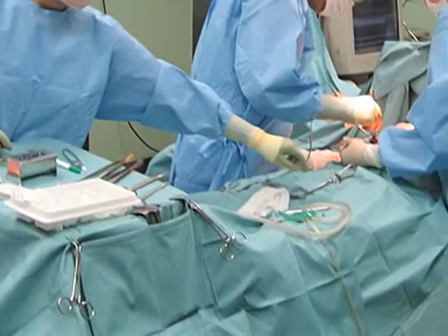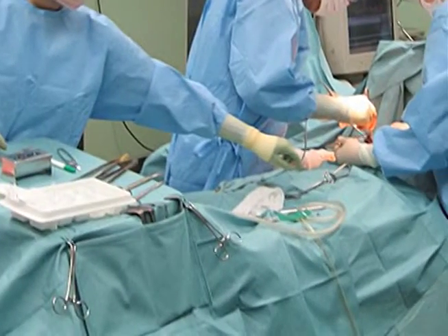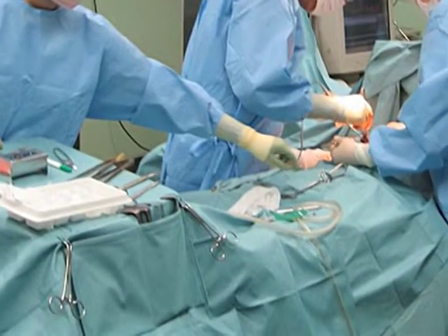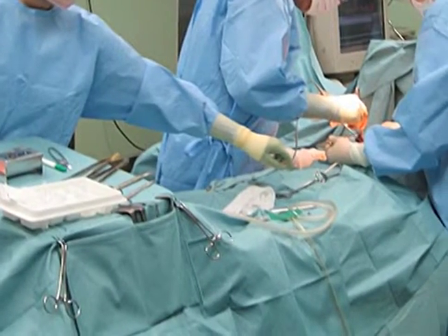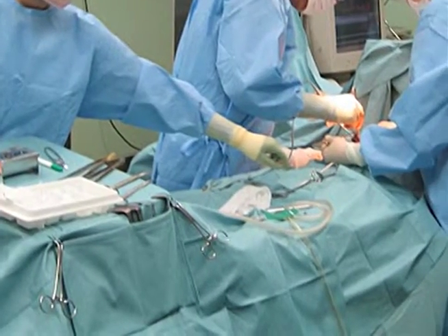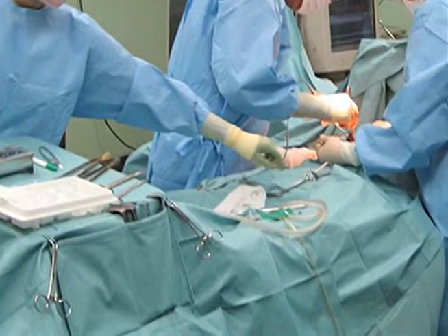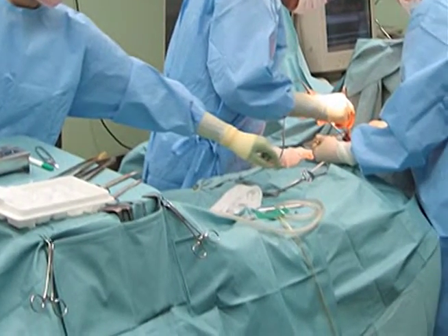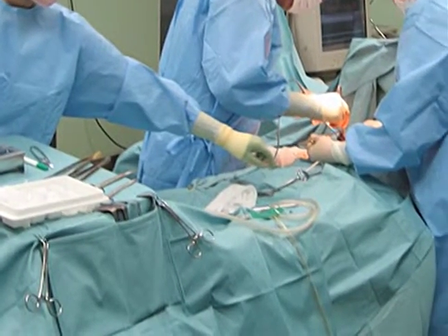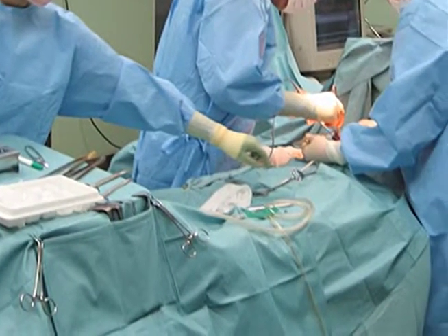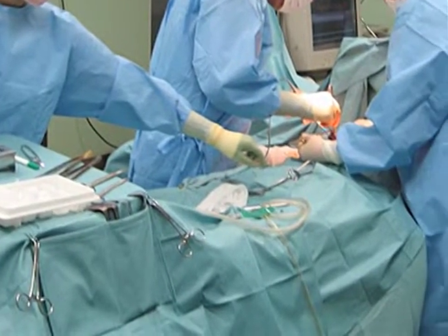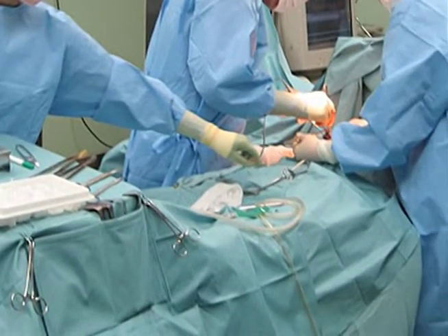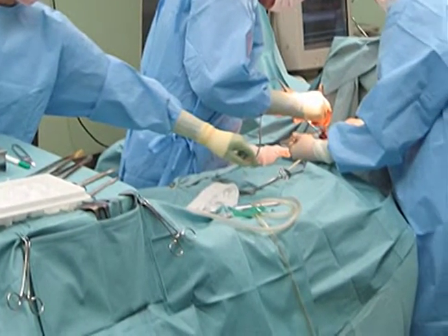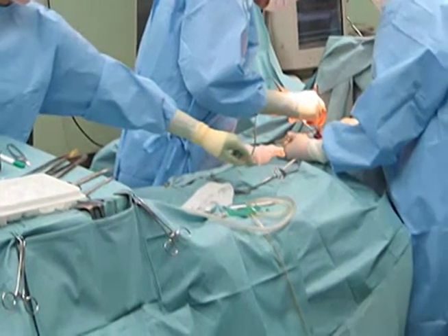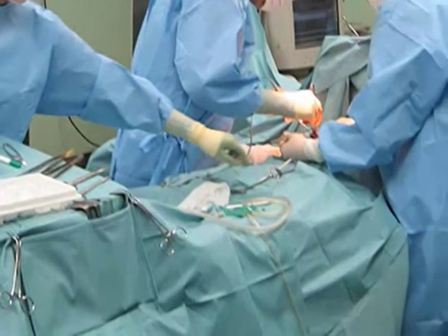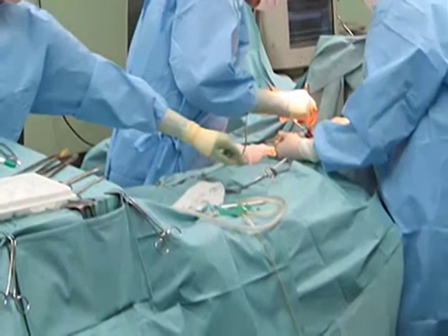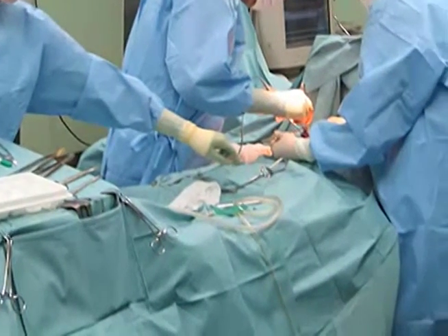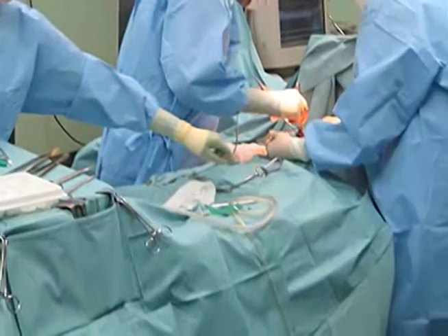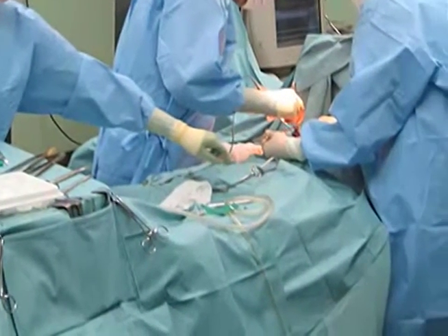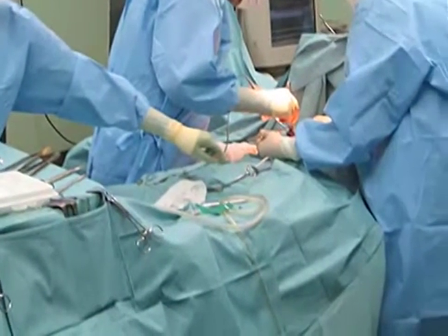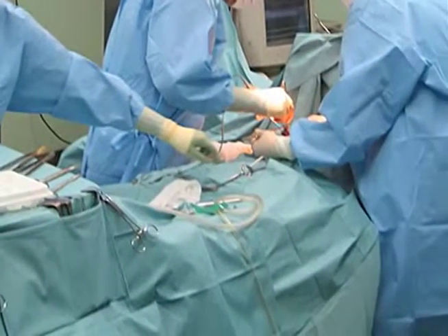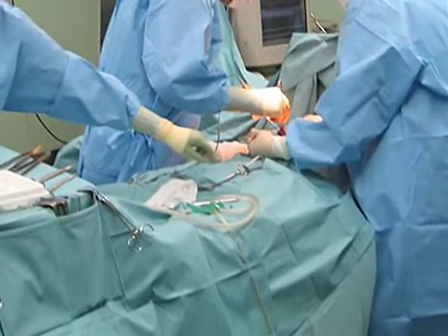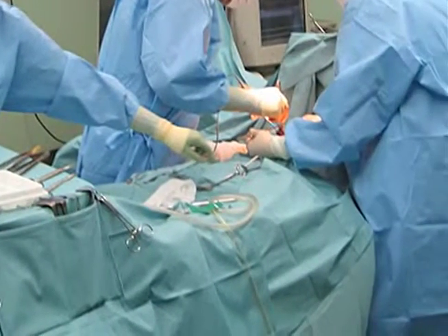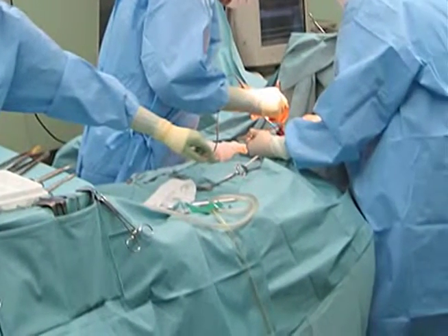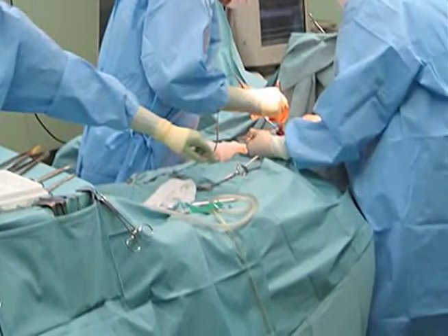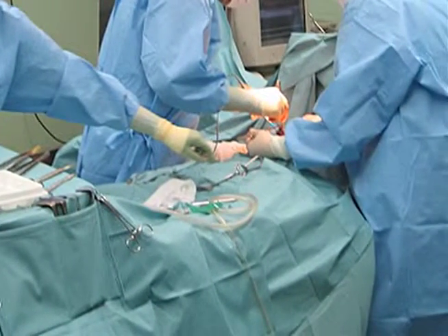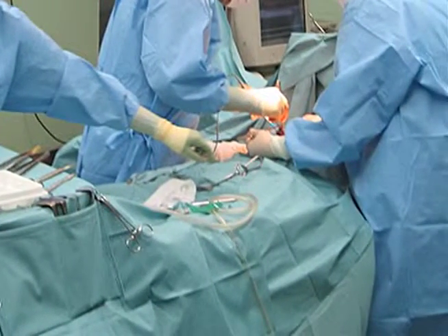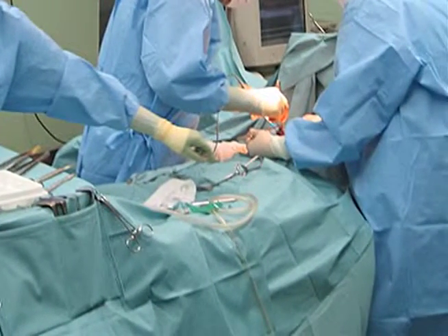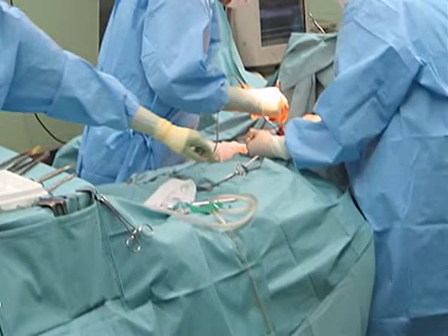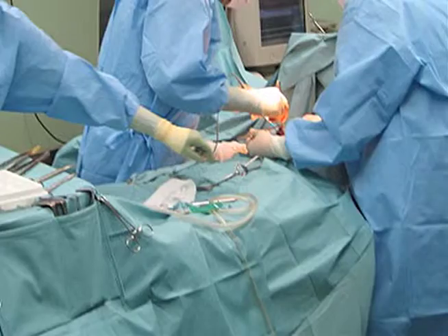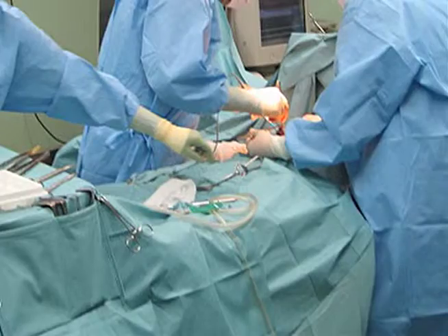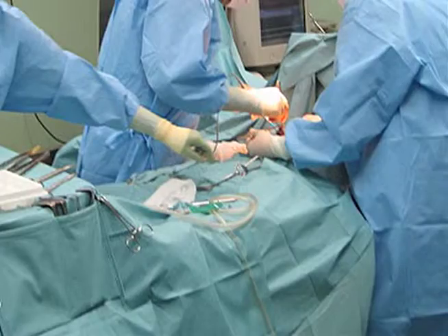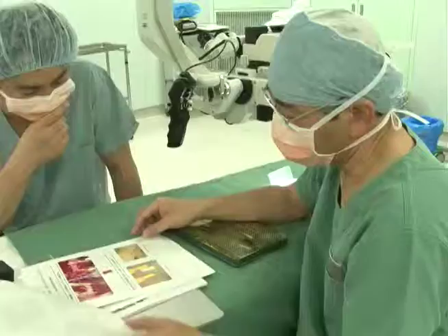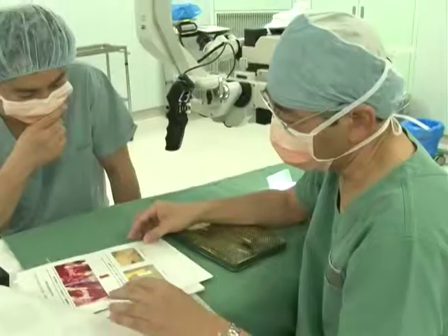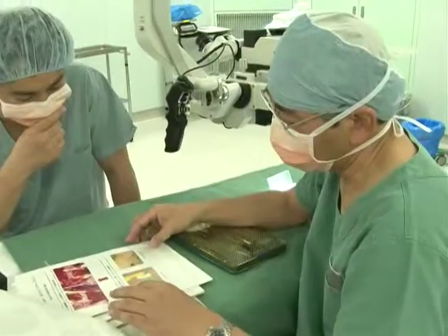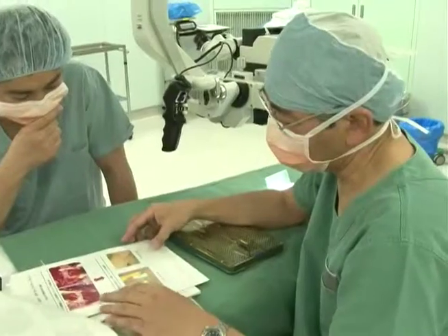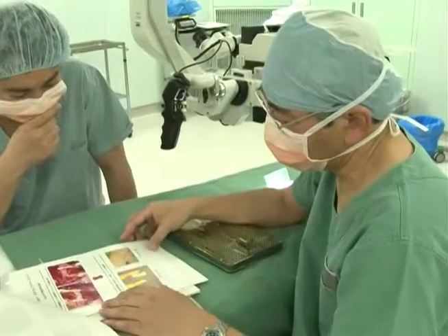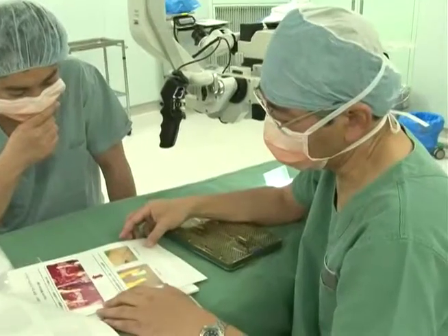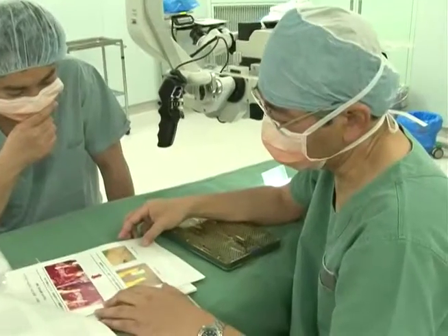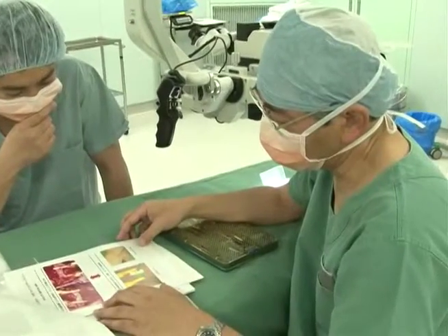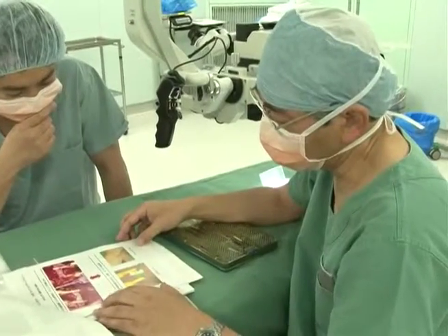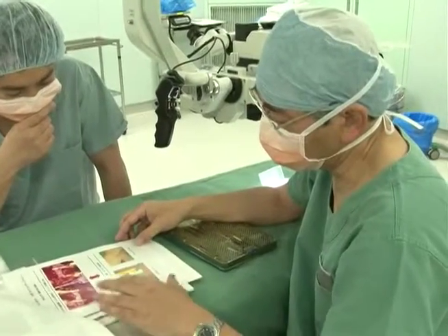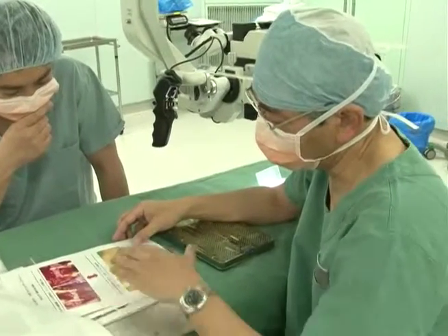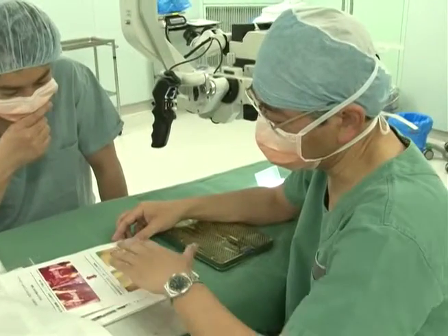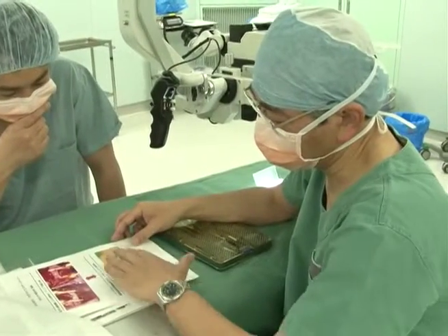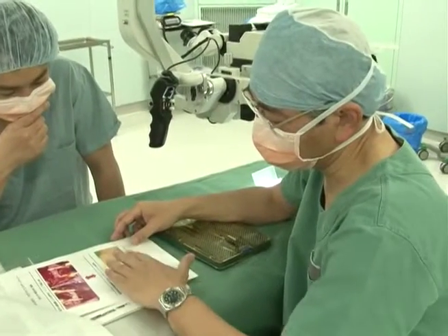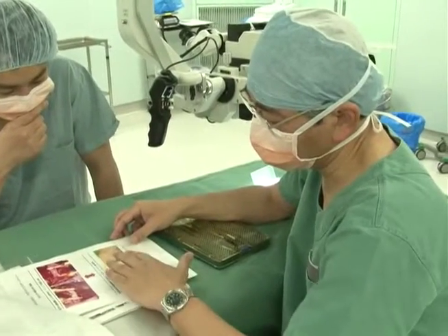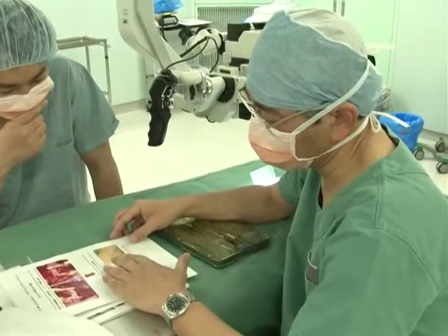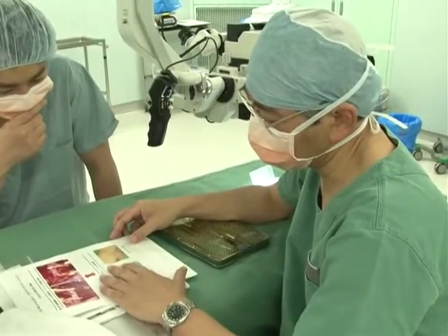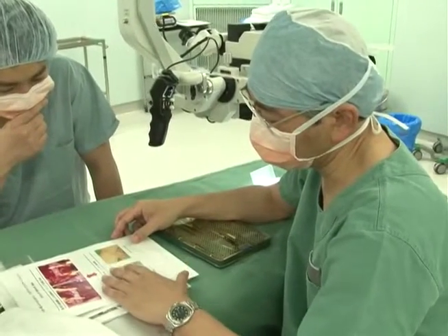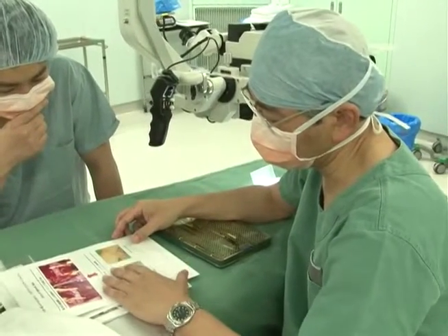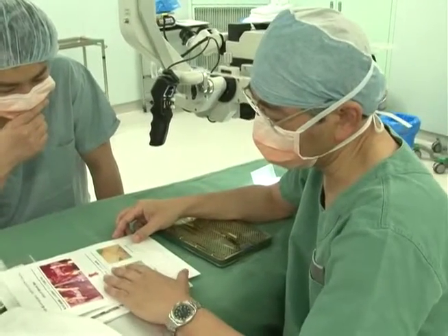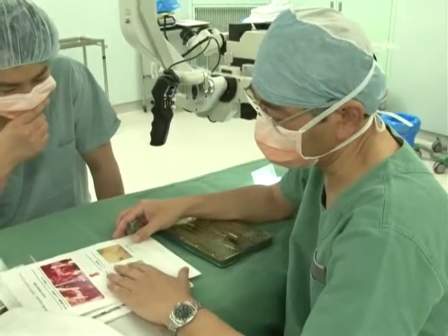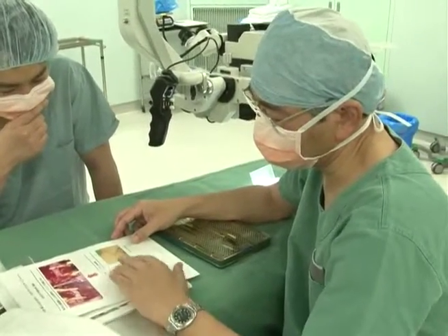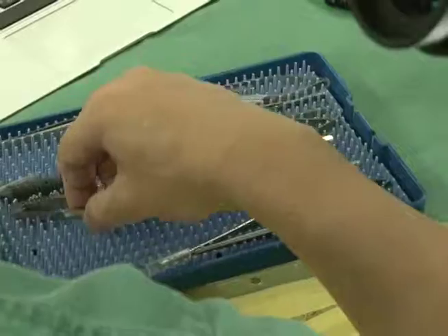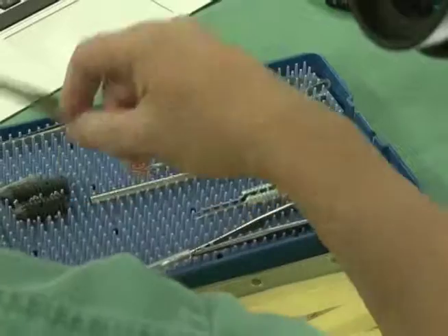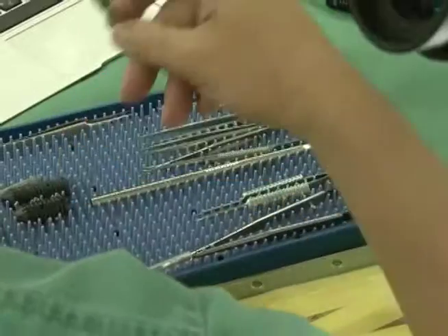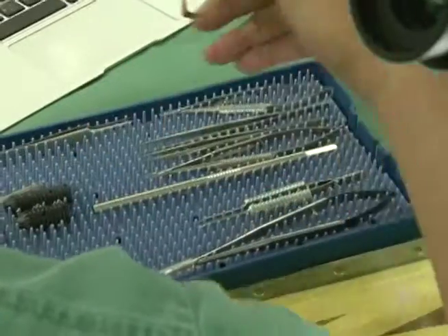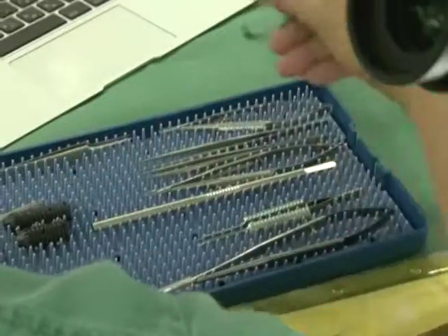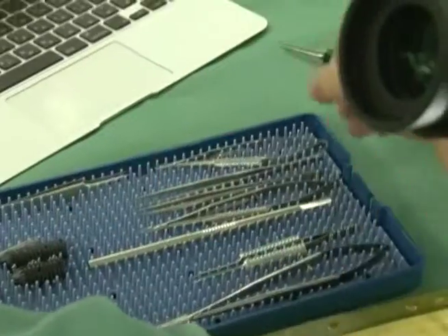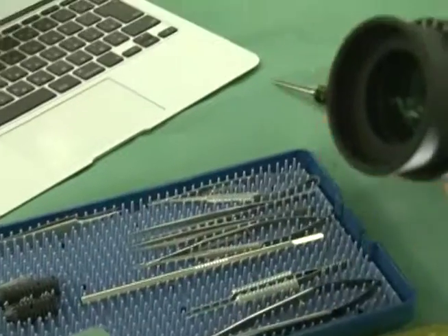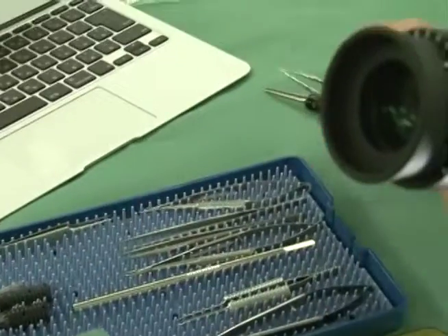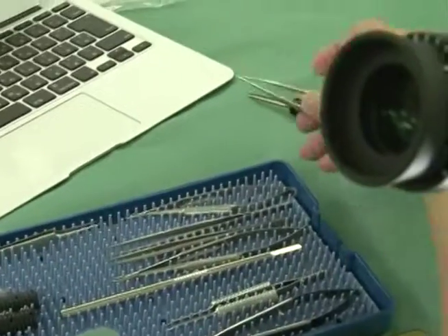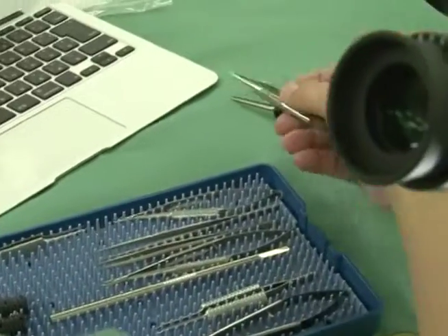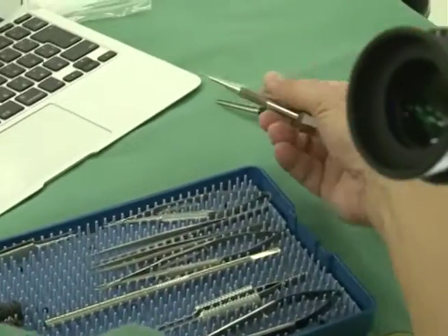Leading-edge micro-technology is now widely used in the medical field, and Japanese engineering is making a unique contribution.